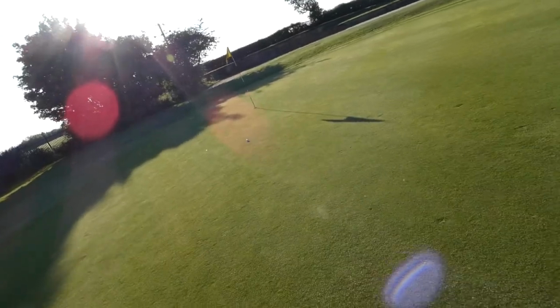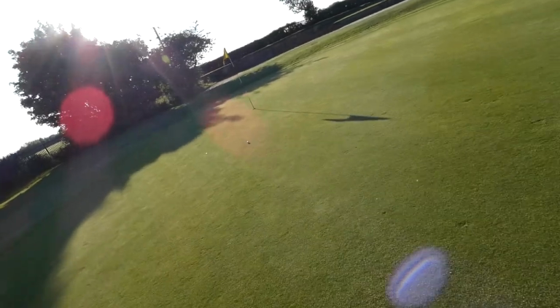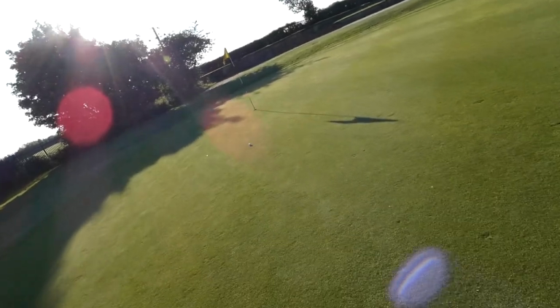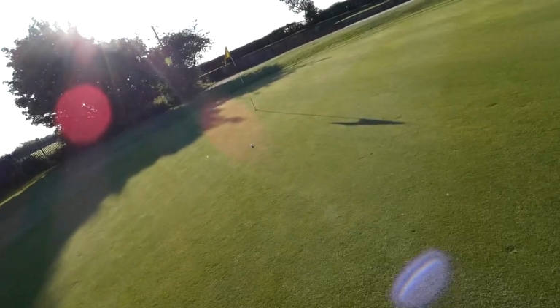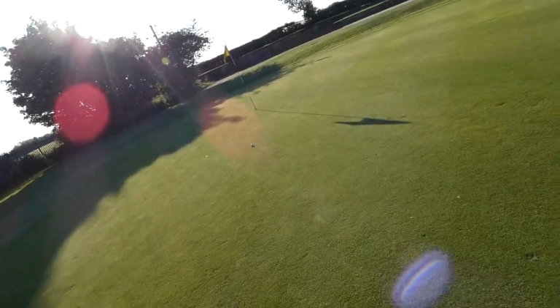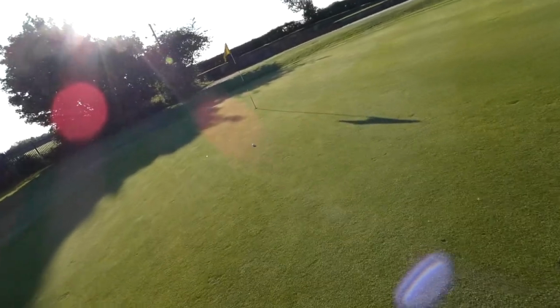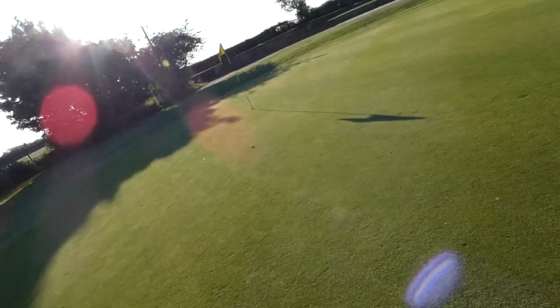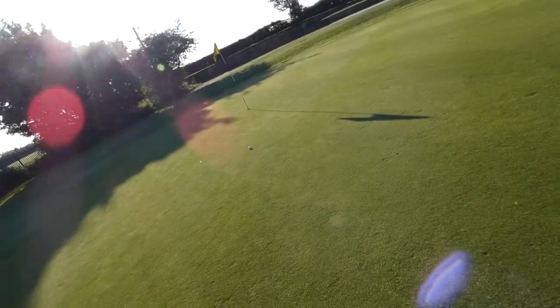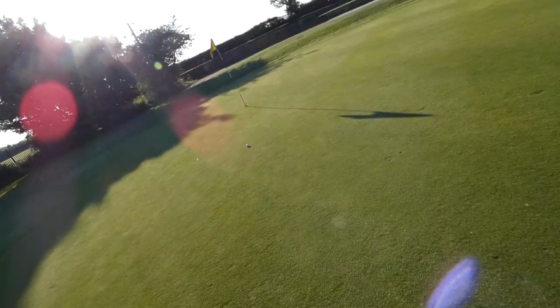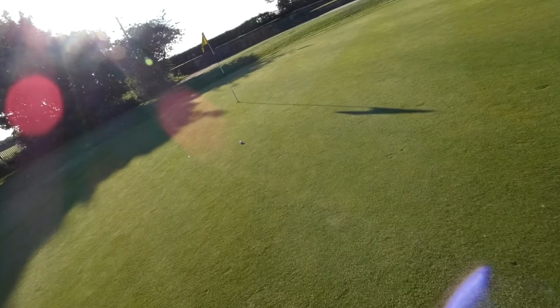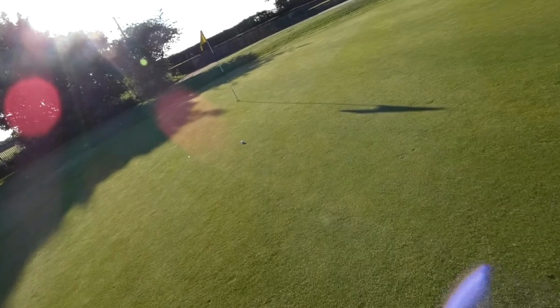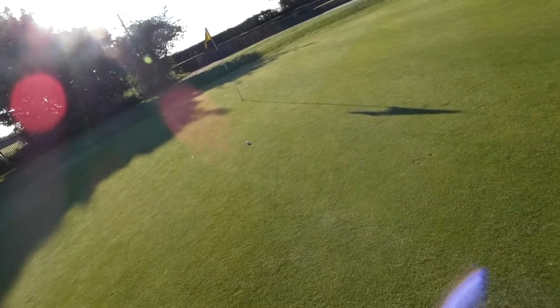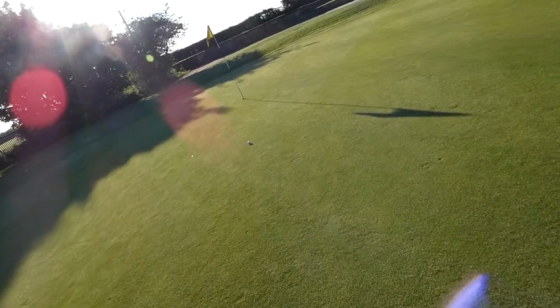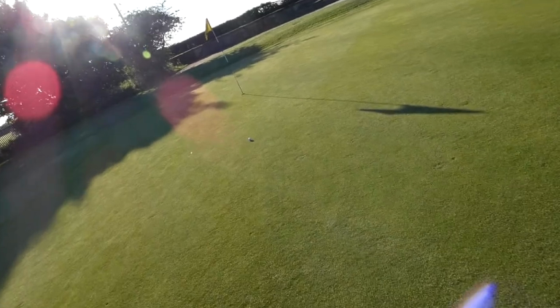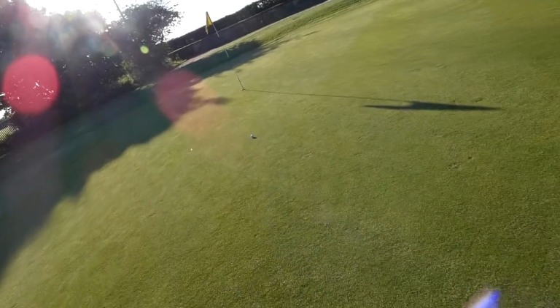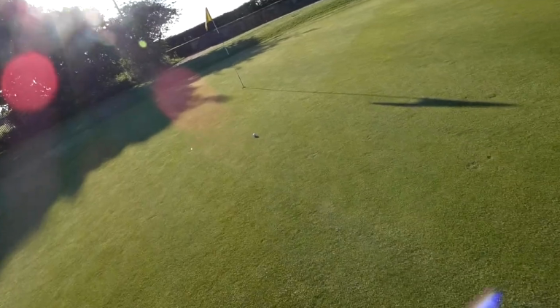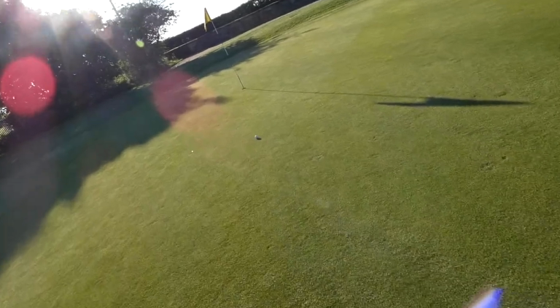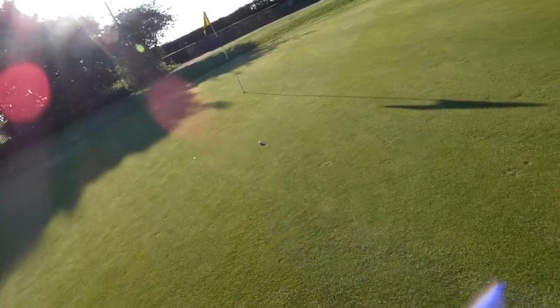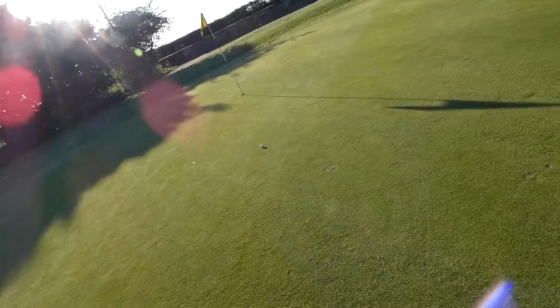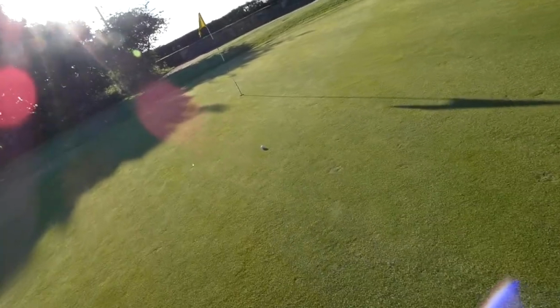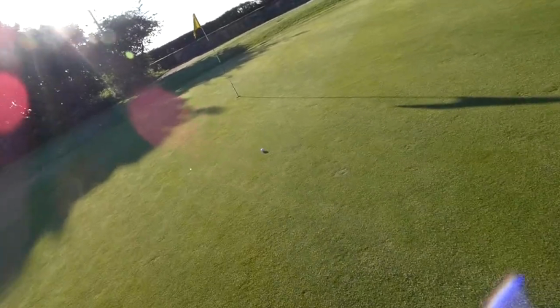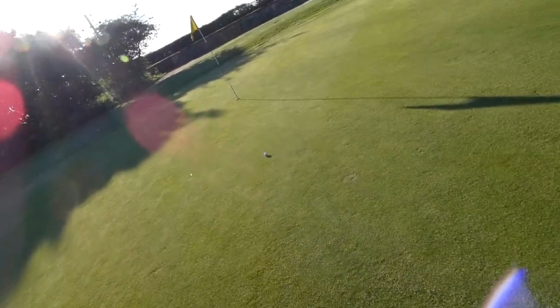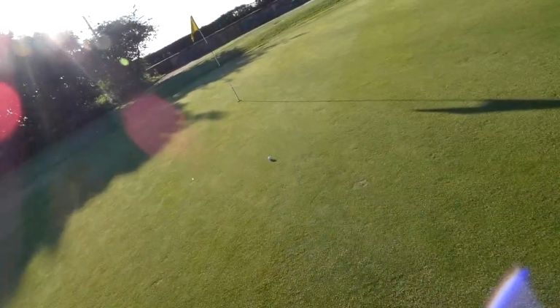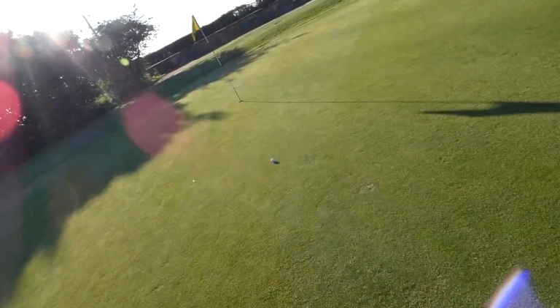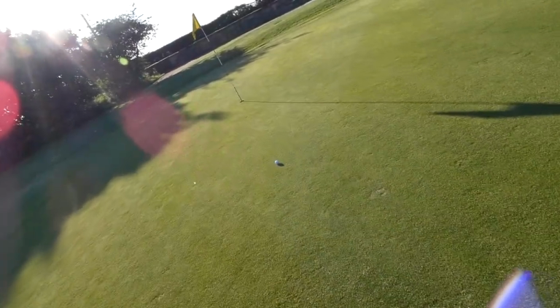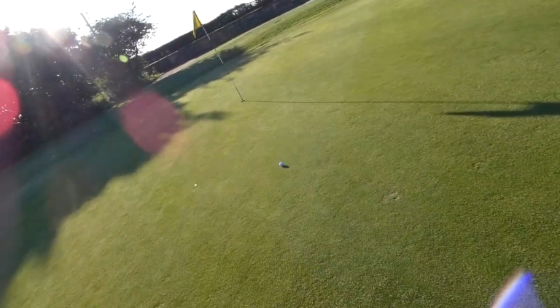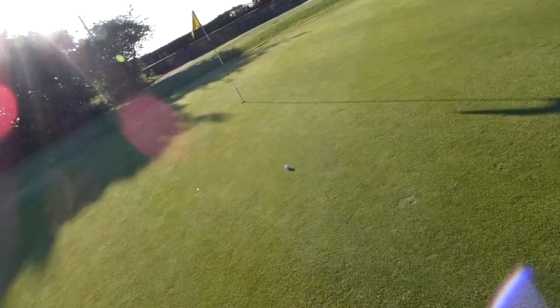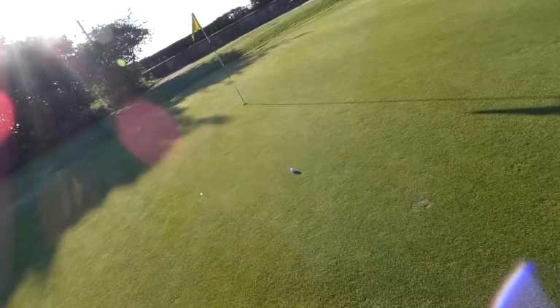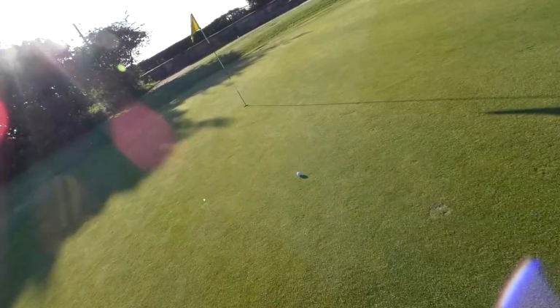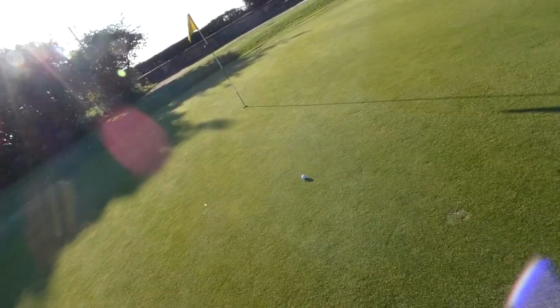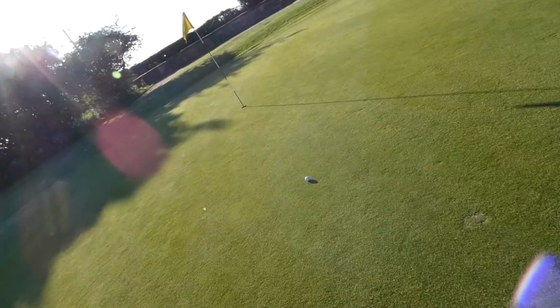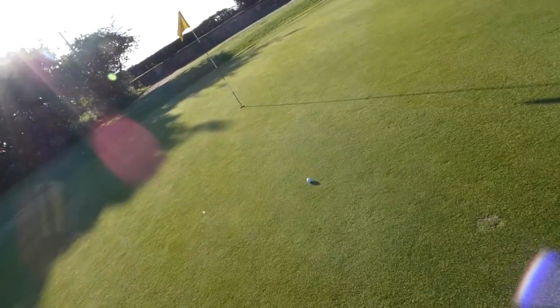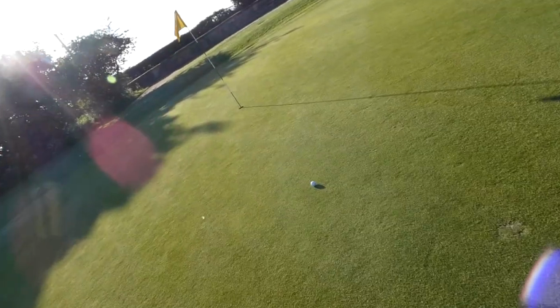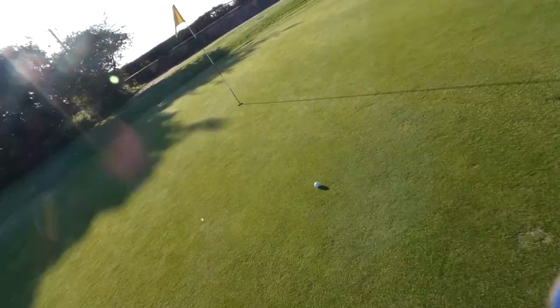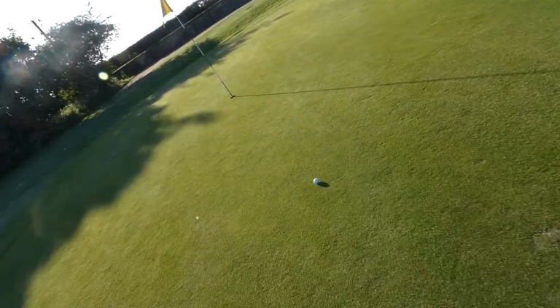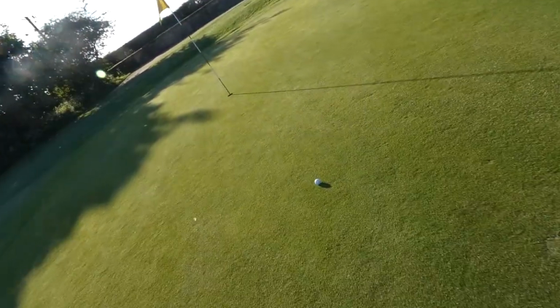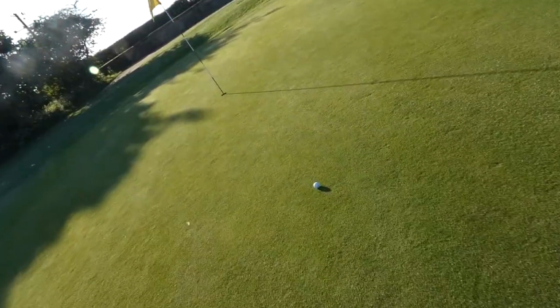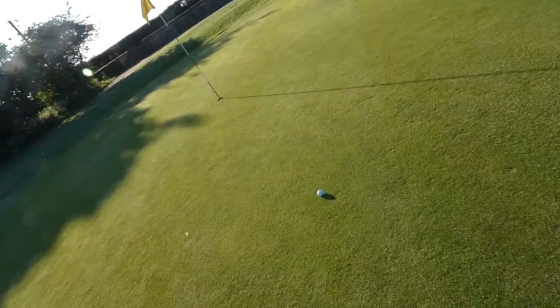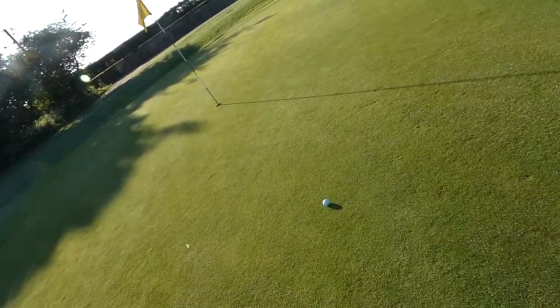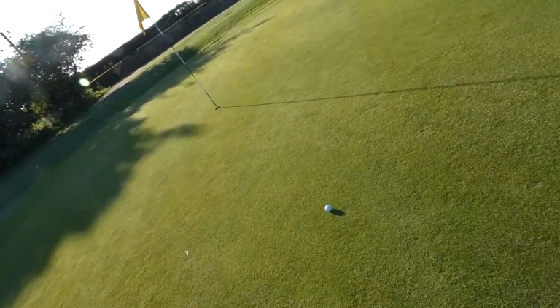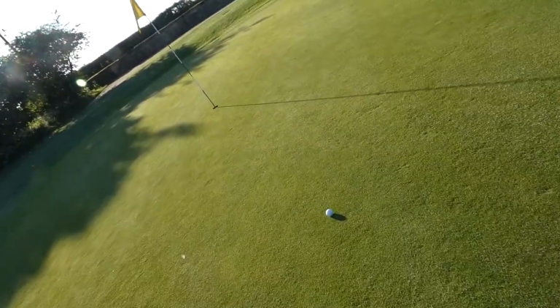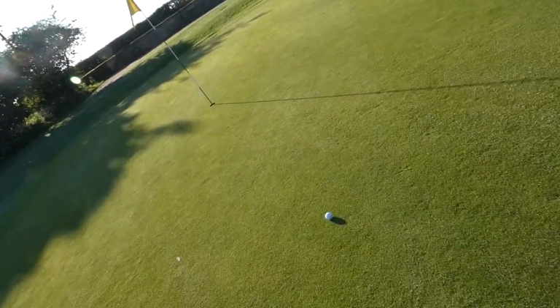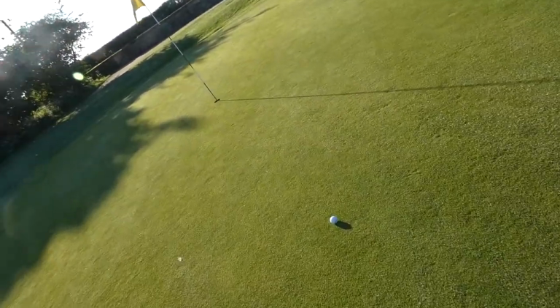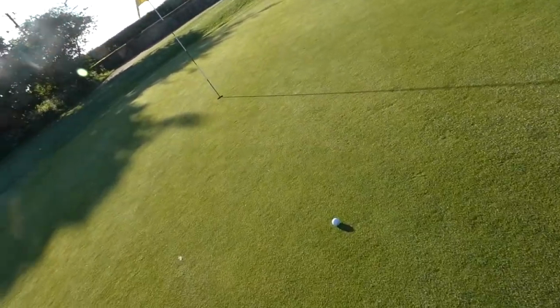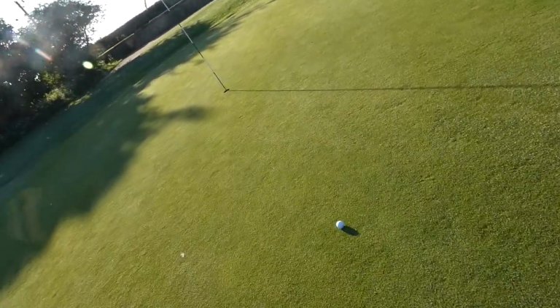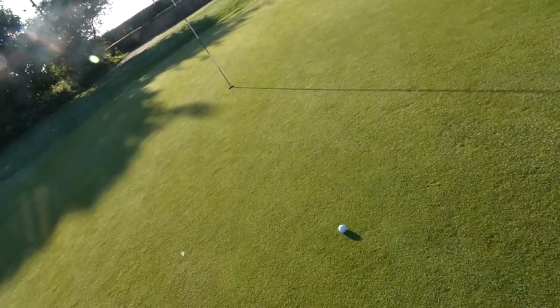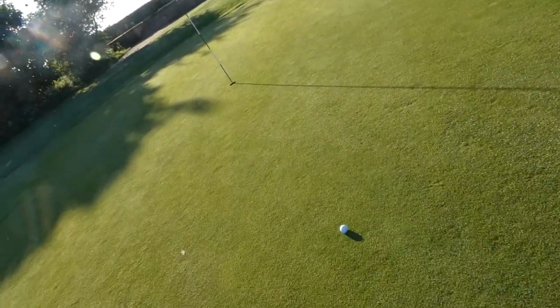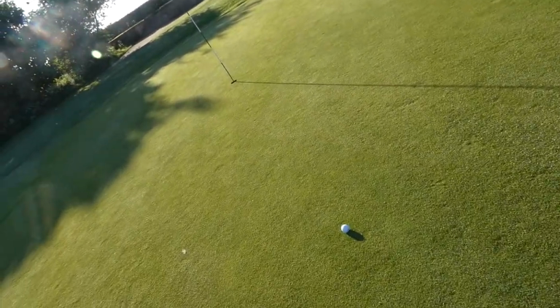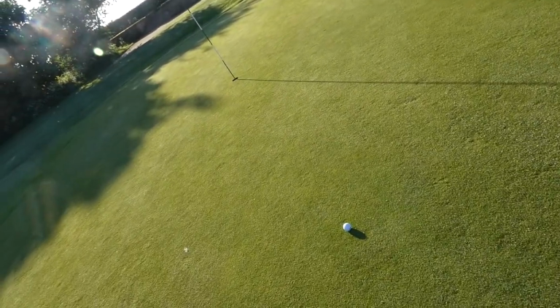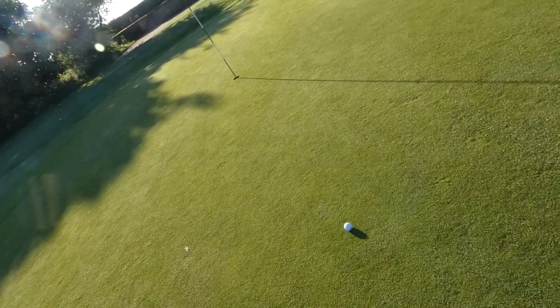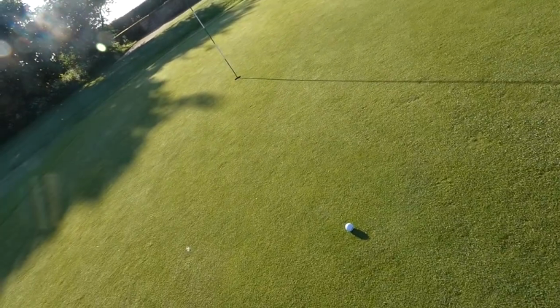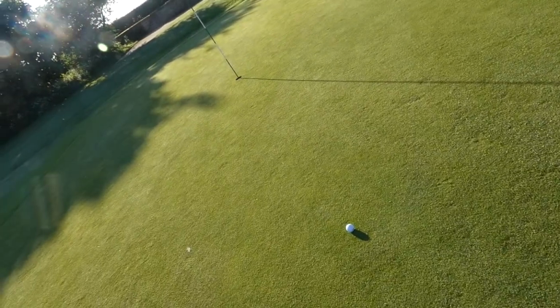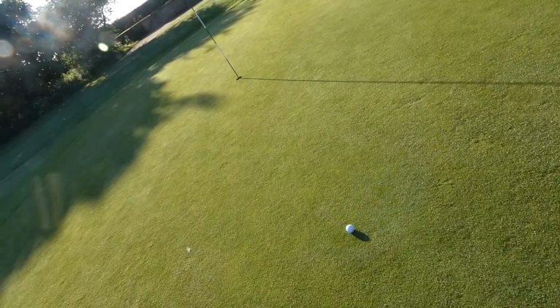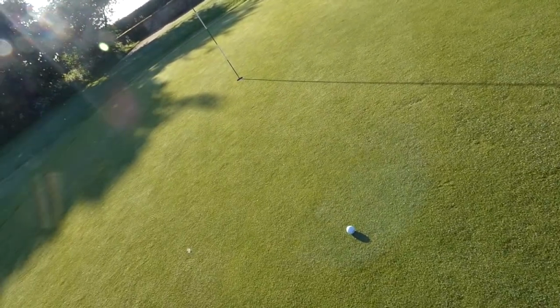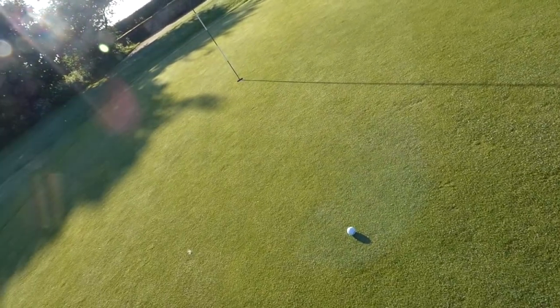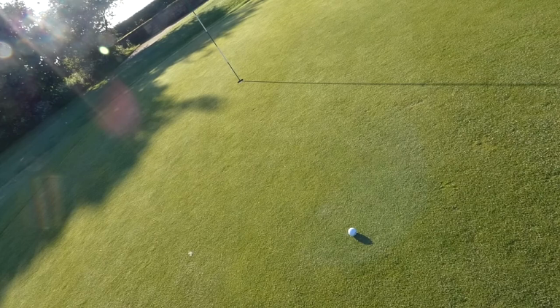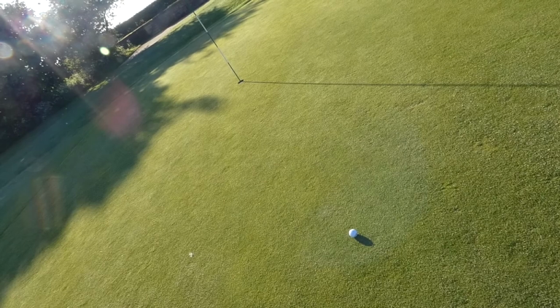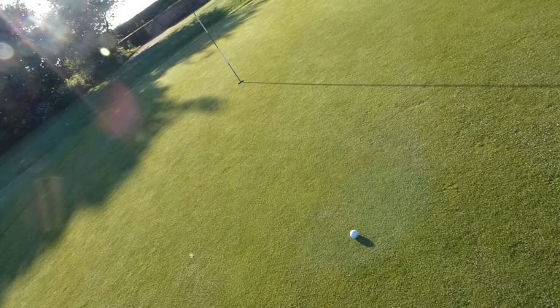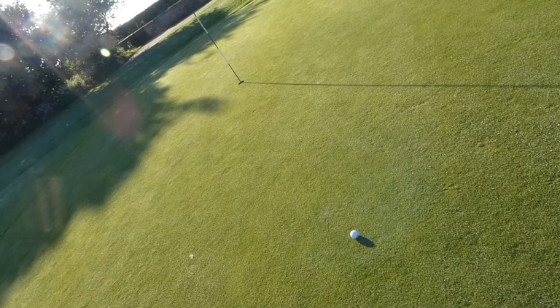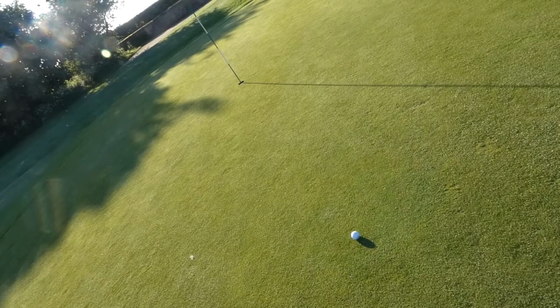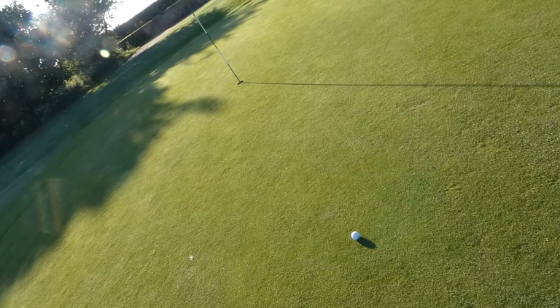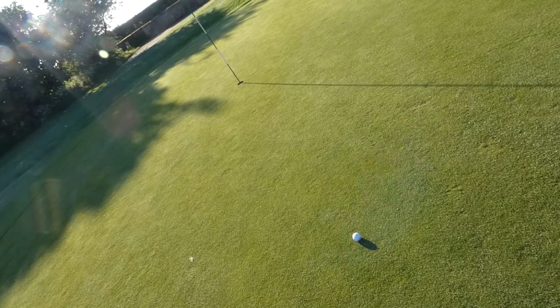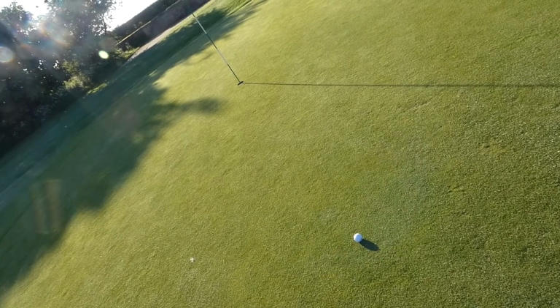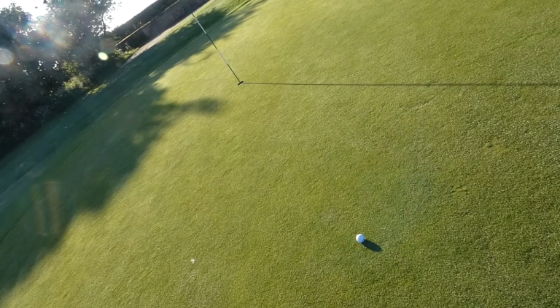Here we go. That relatively hard plugged bunker shot has turned into now a 10-foot putt uphill, hopefully giving me a chance for my par.